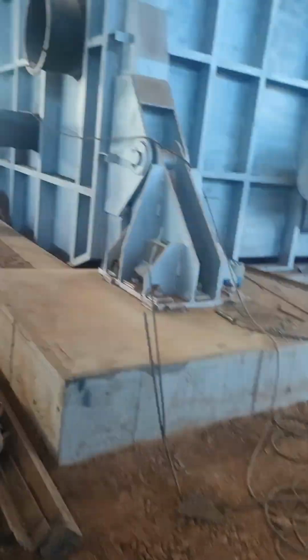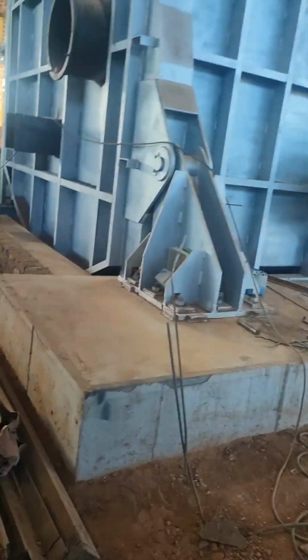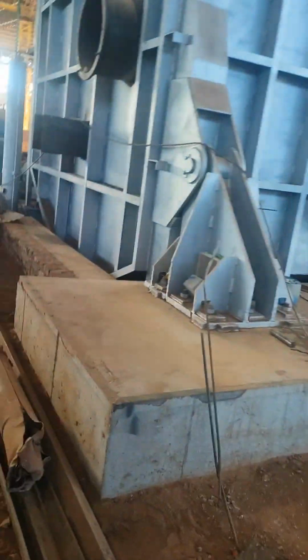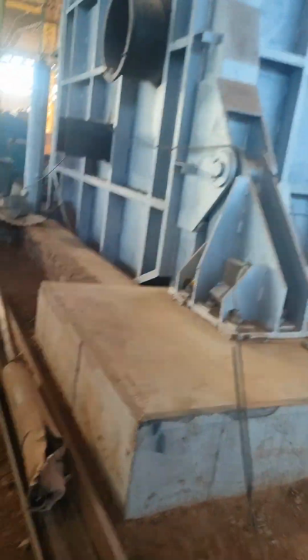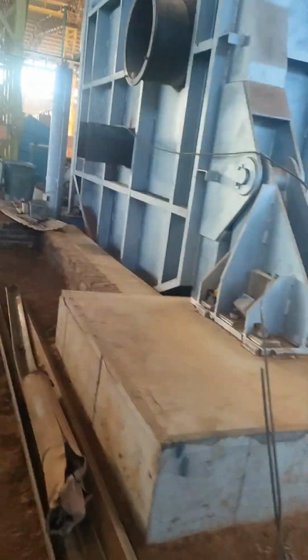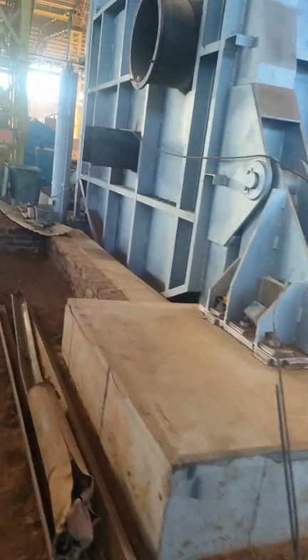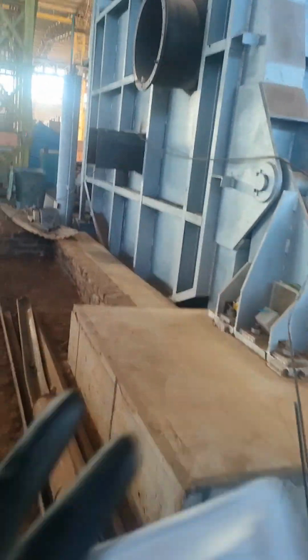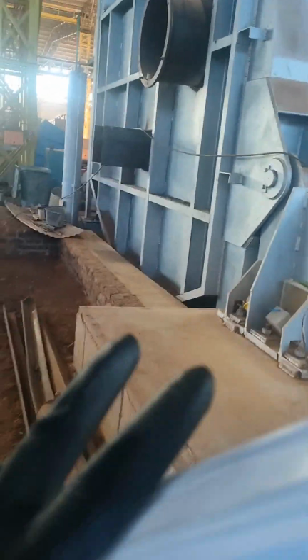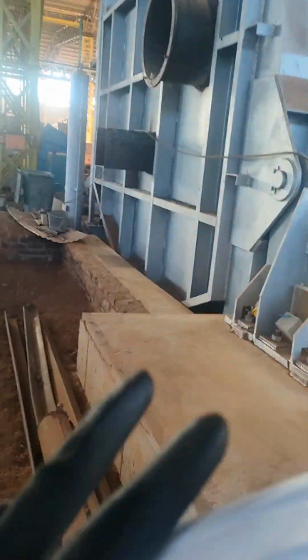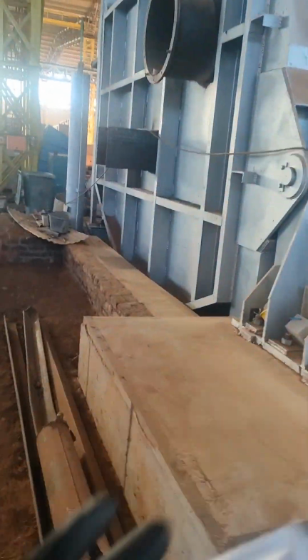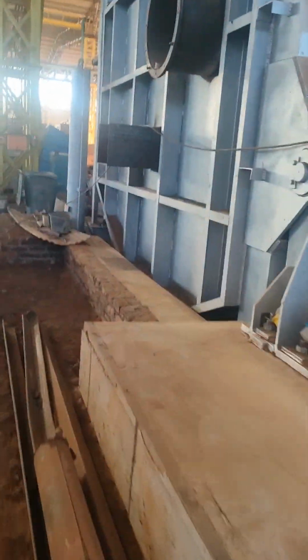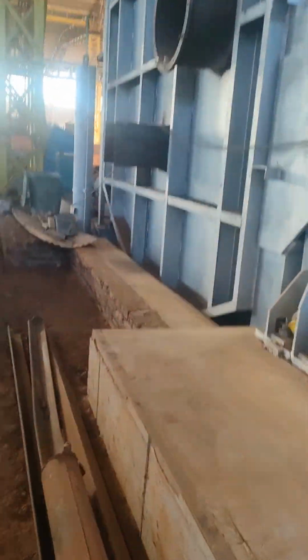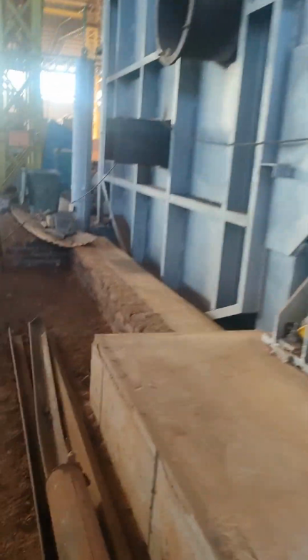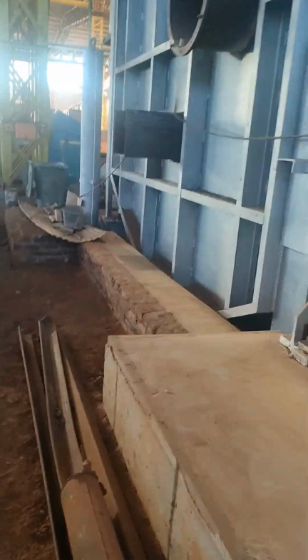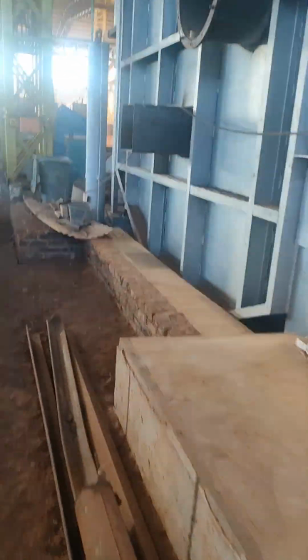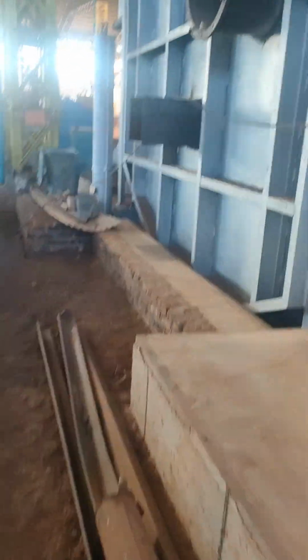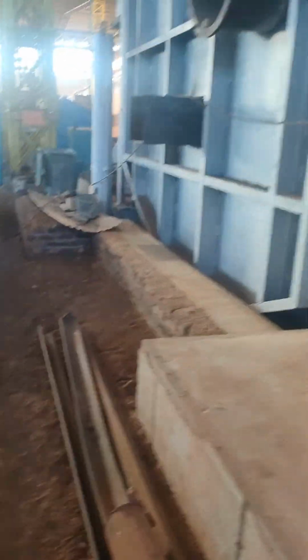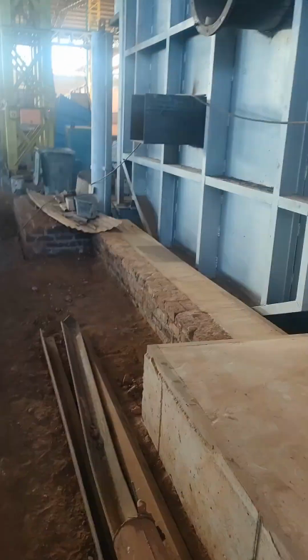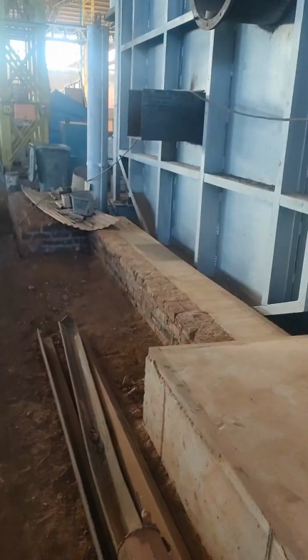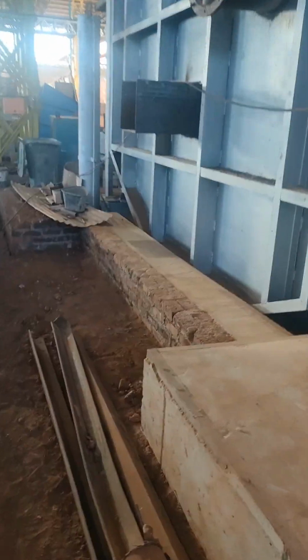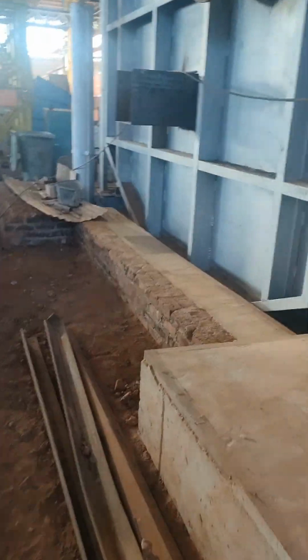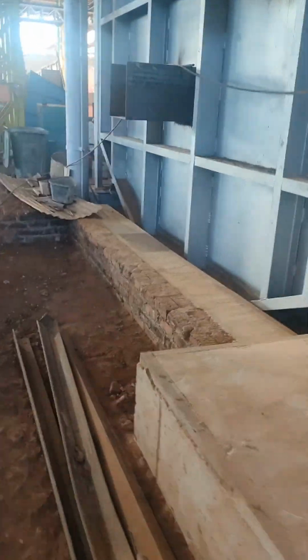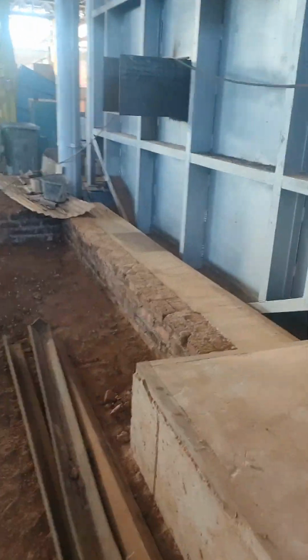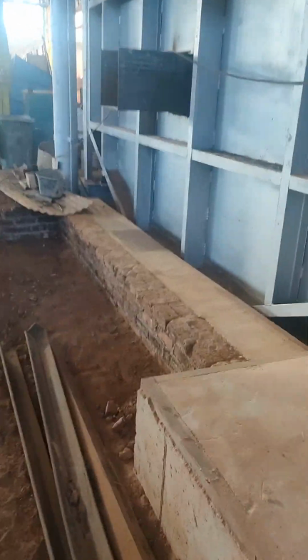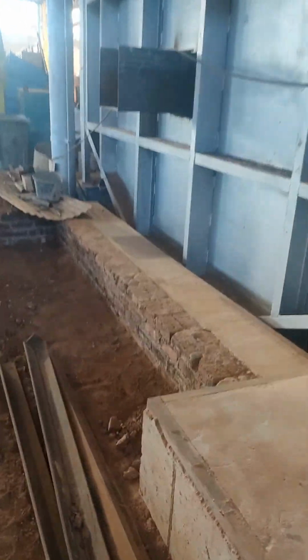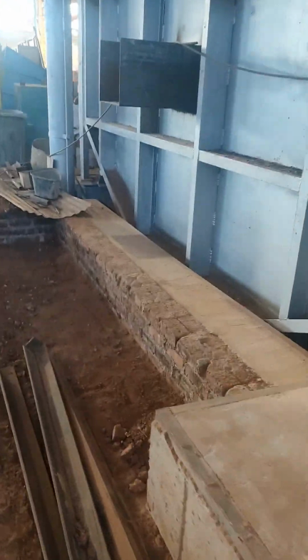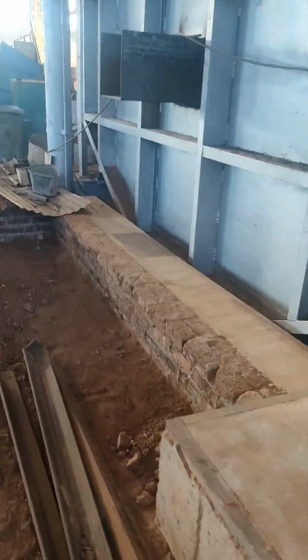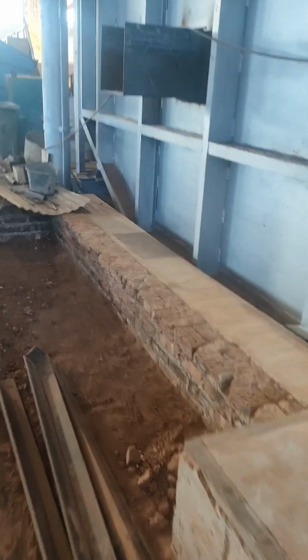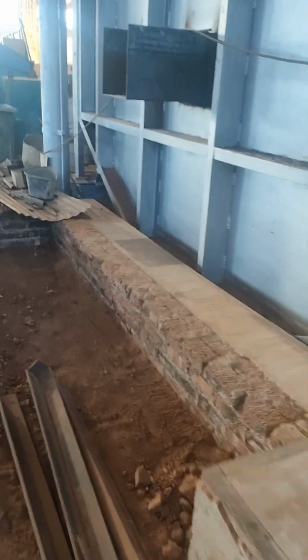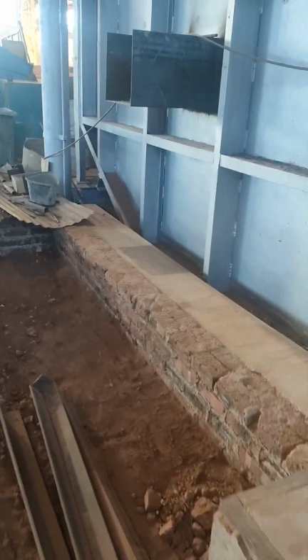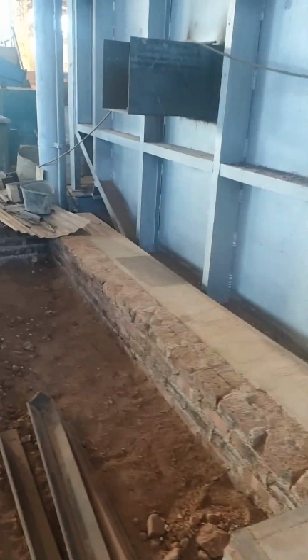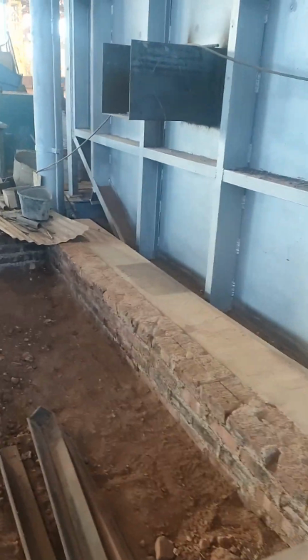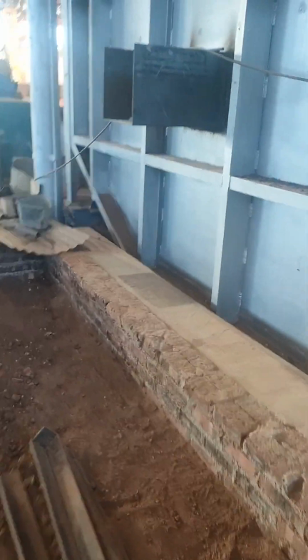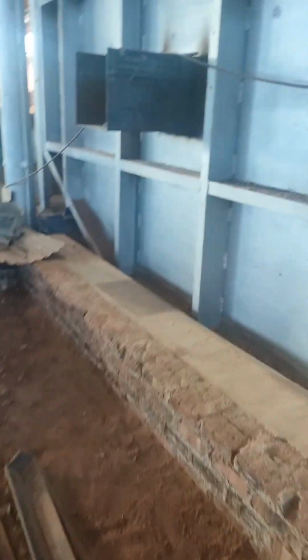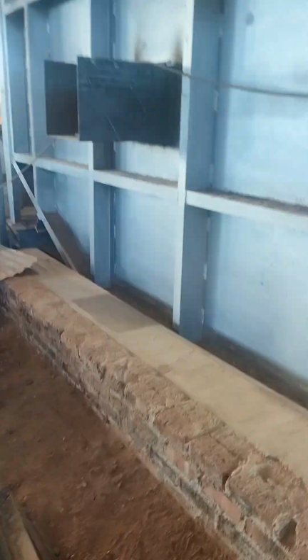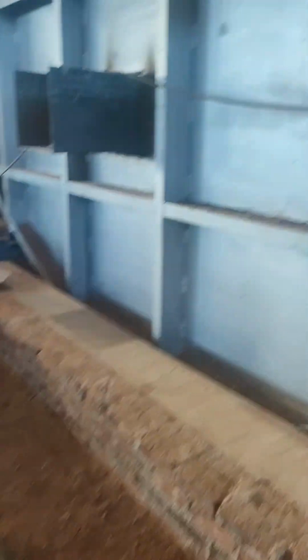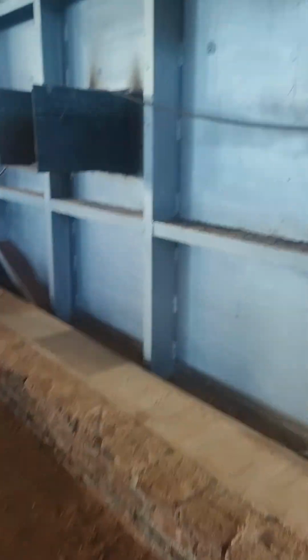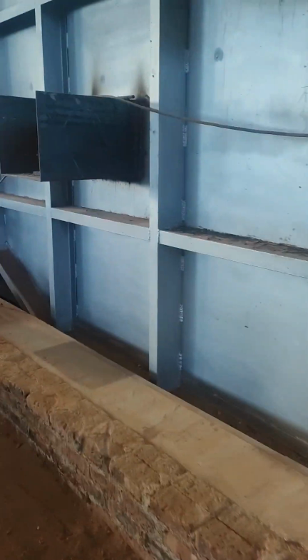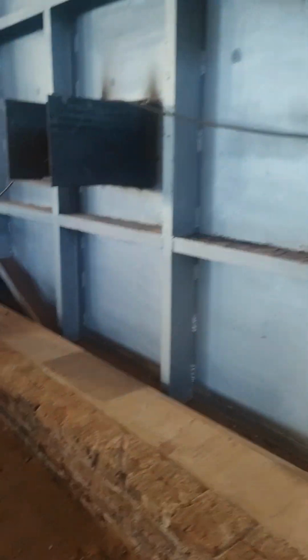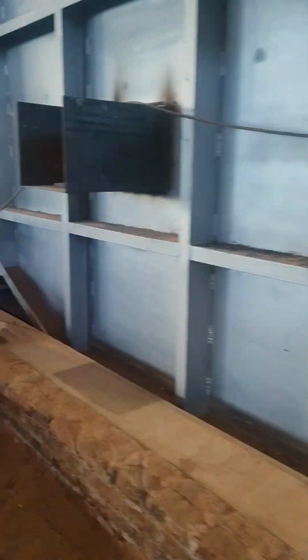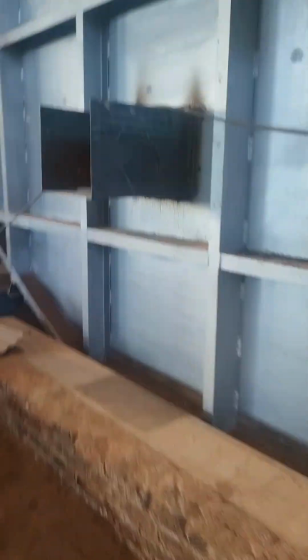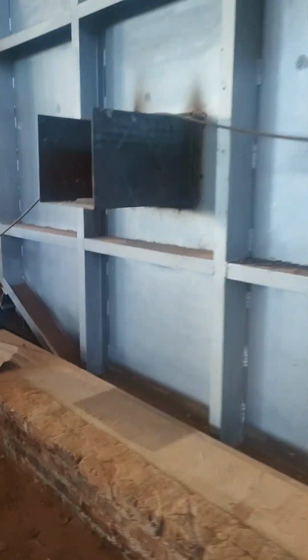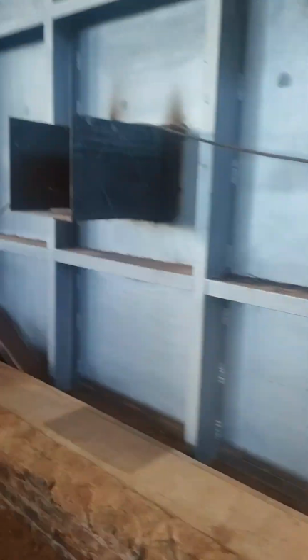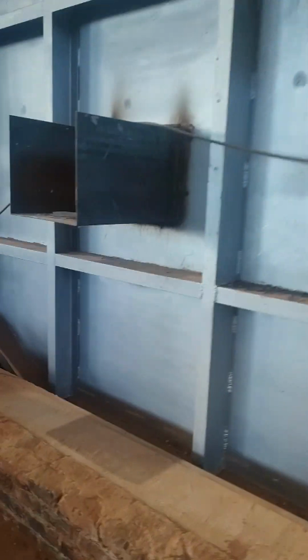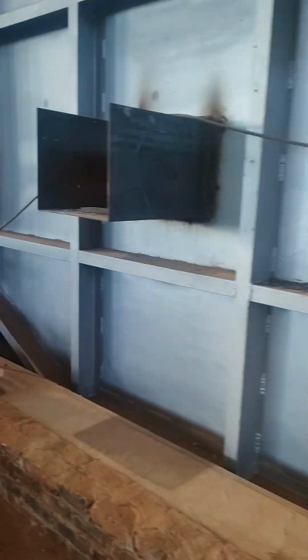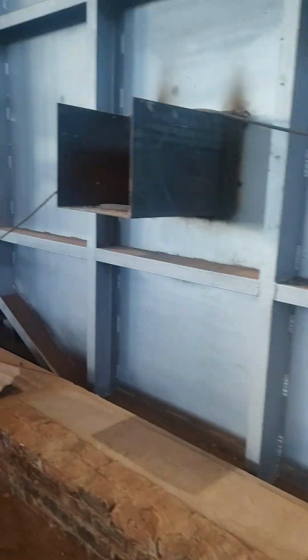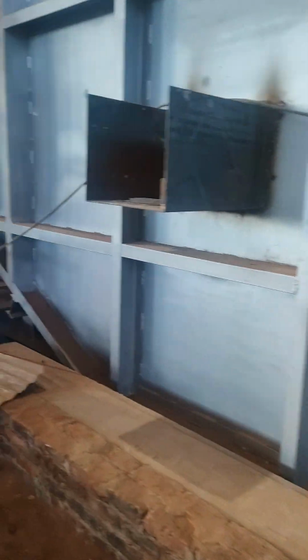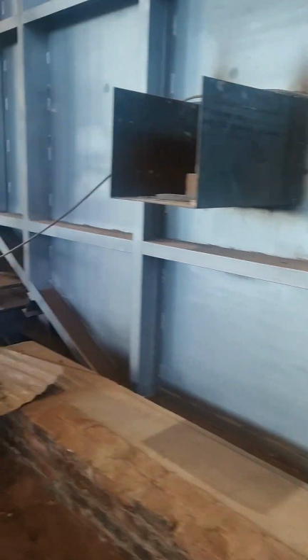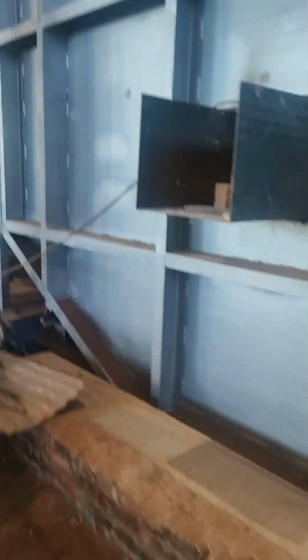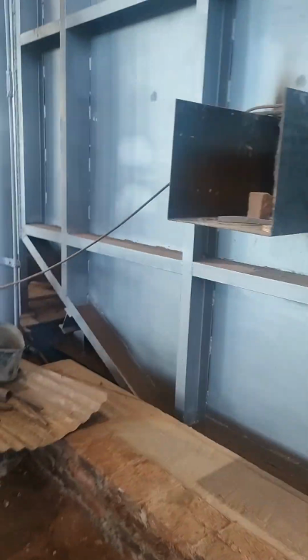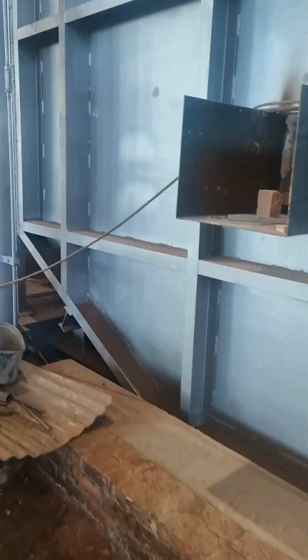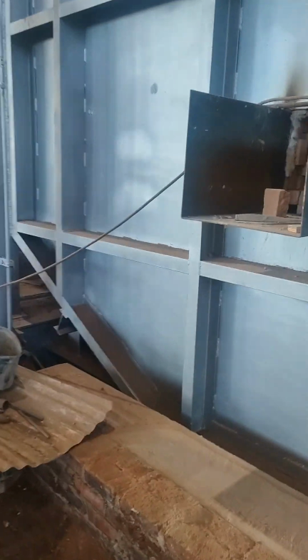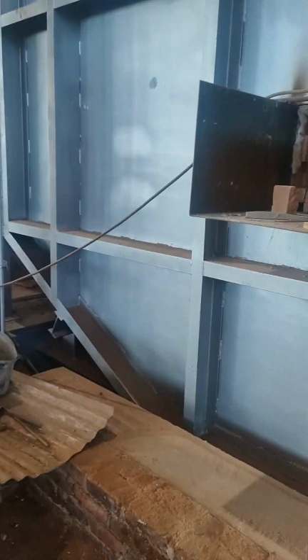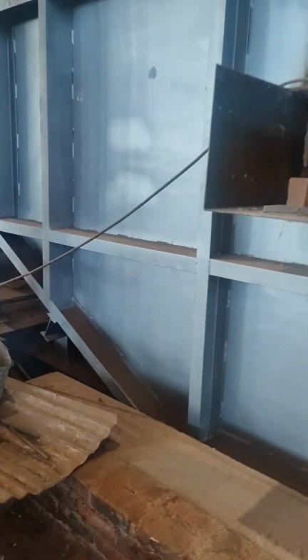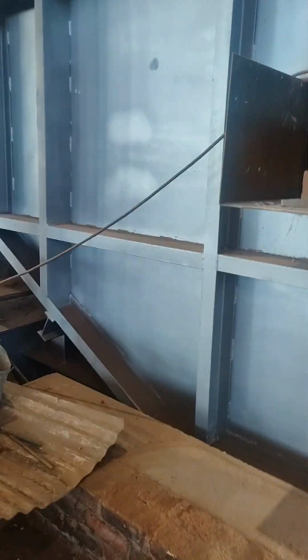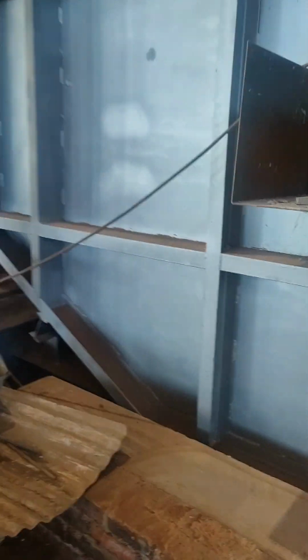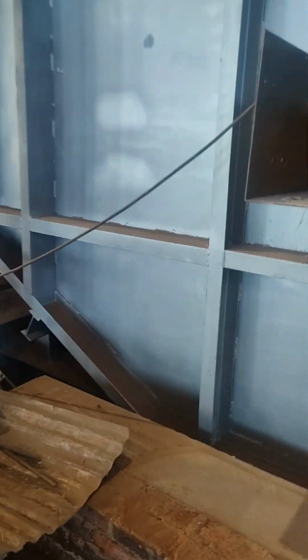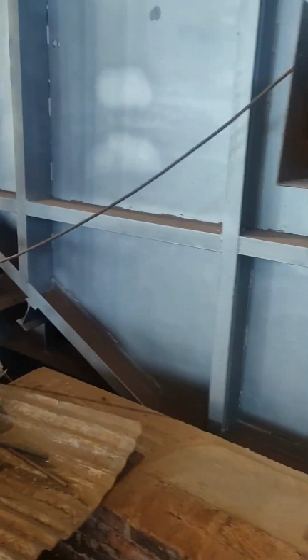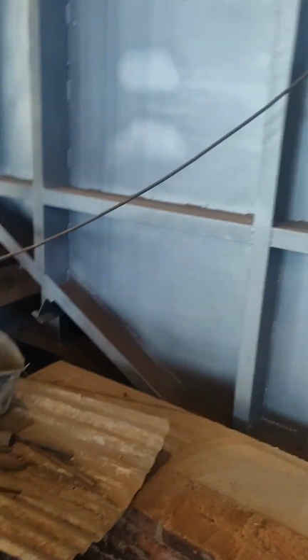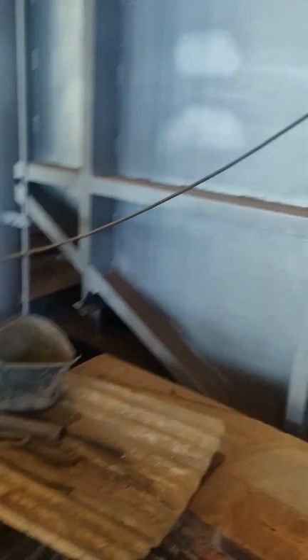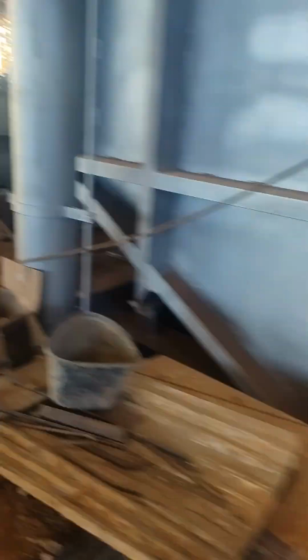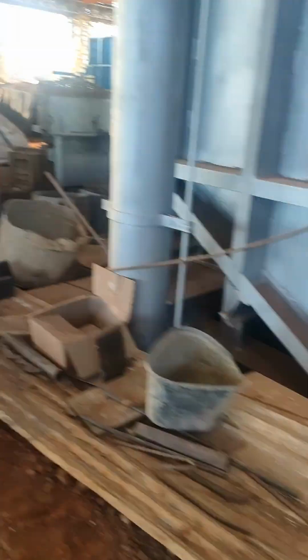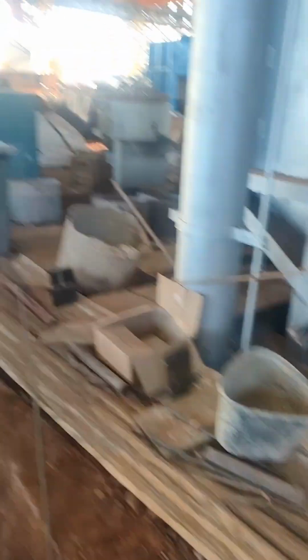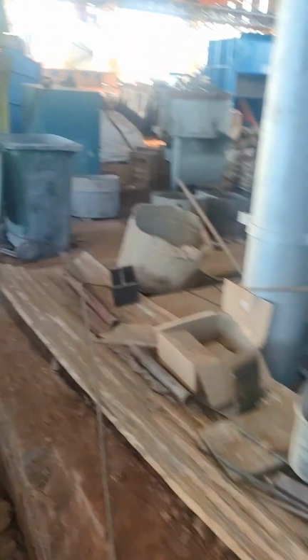This is a furnace. The foundation work and seal work for this furnace is completed, and the machine is already installed.